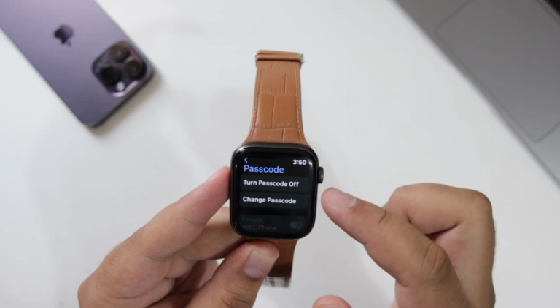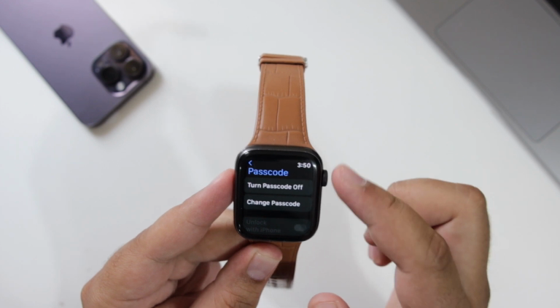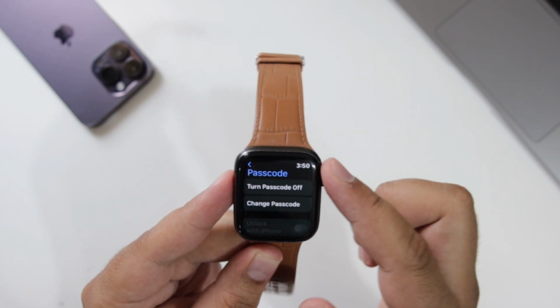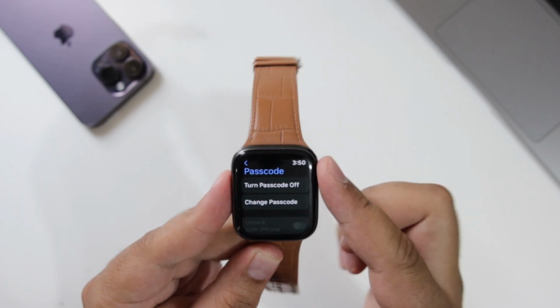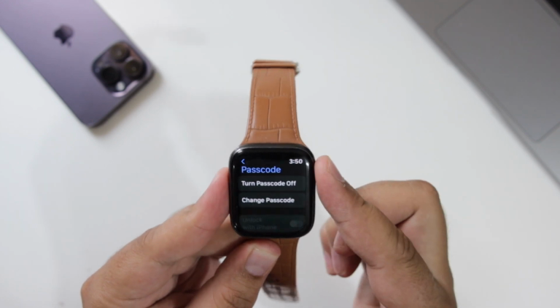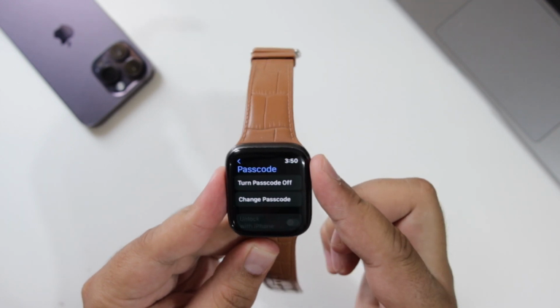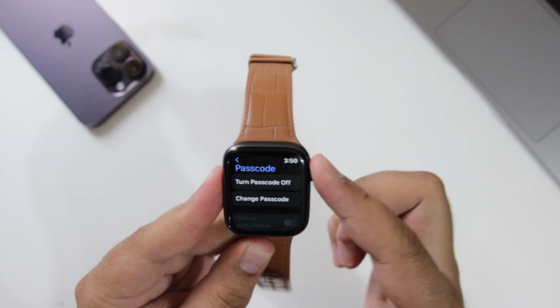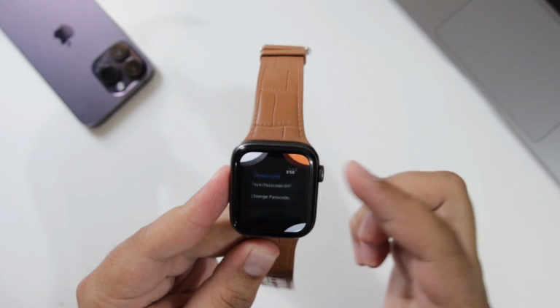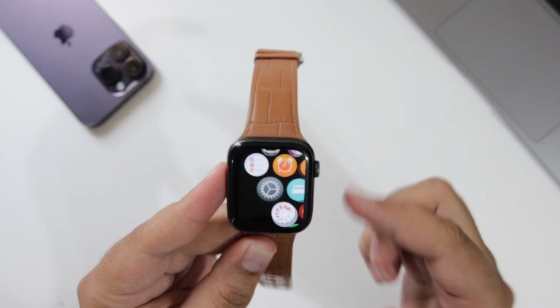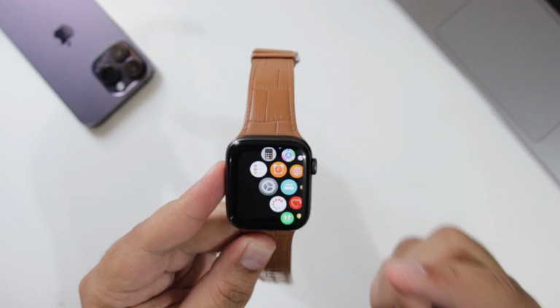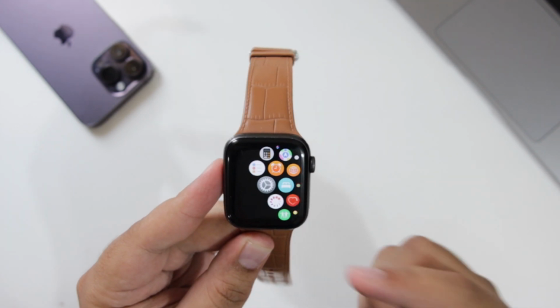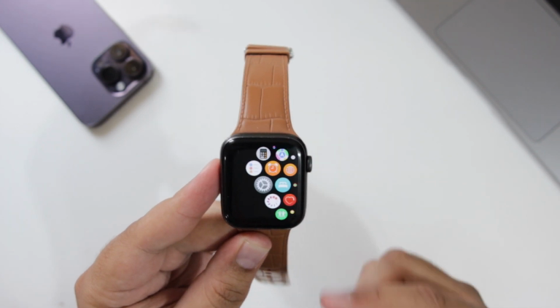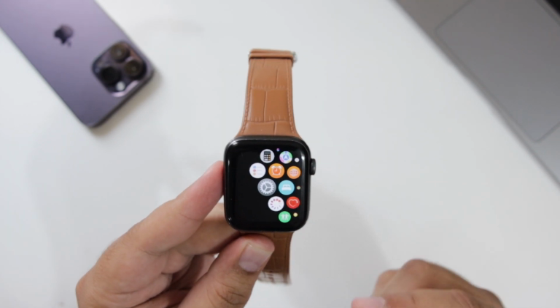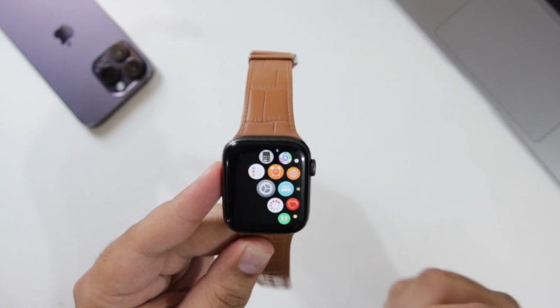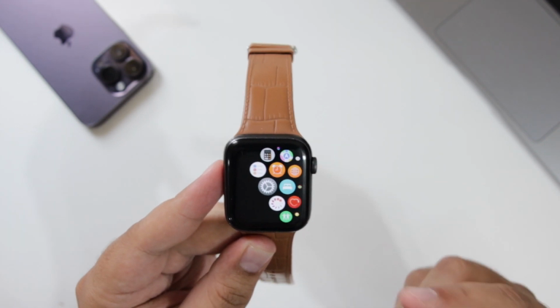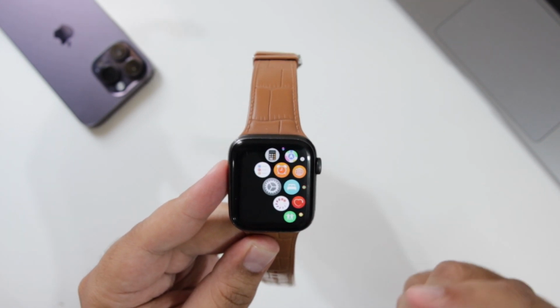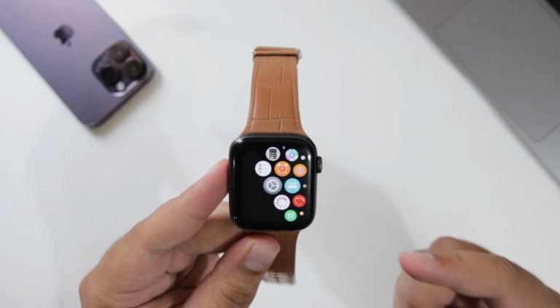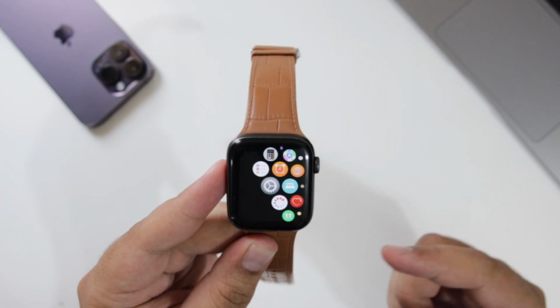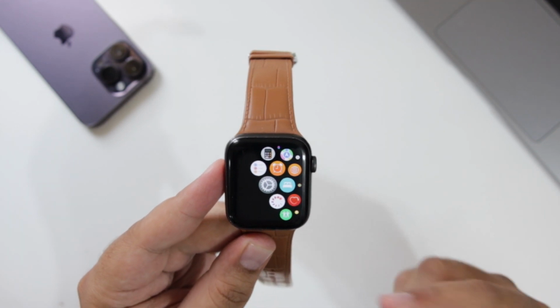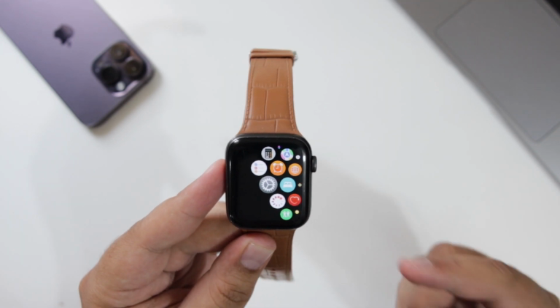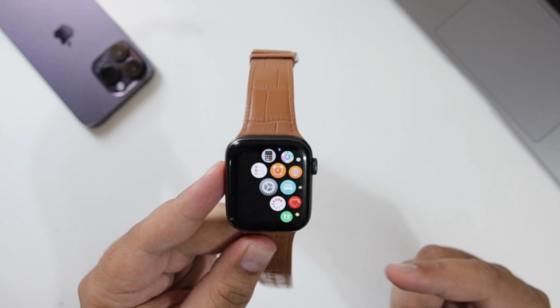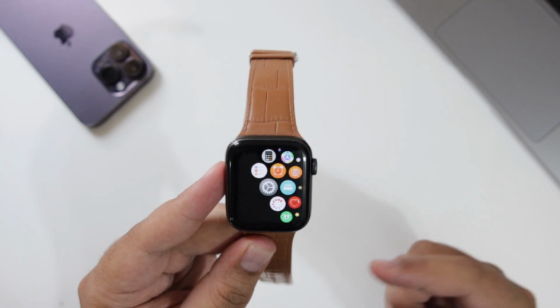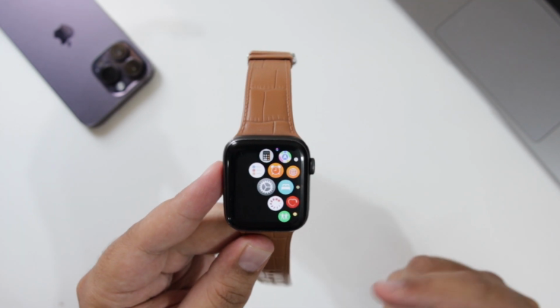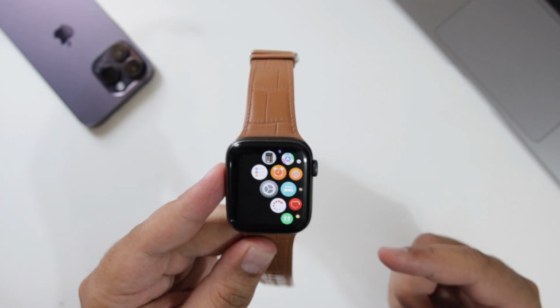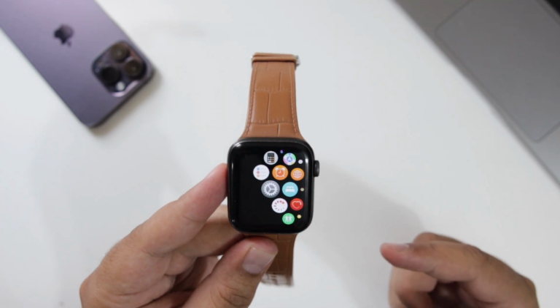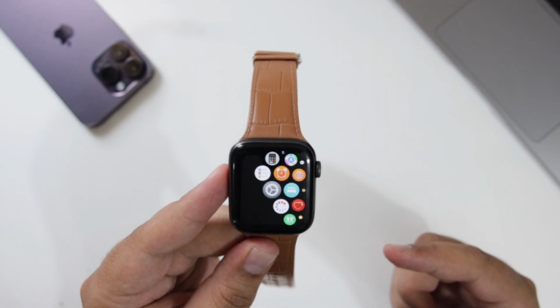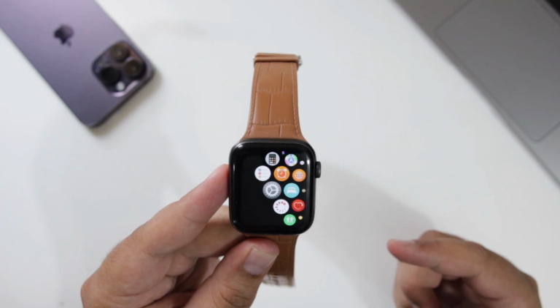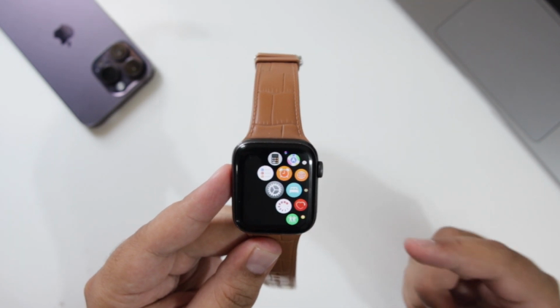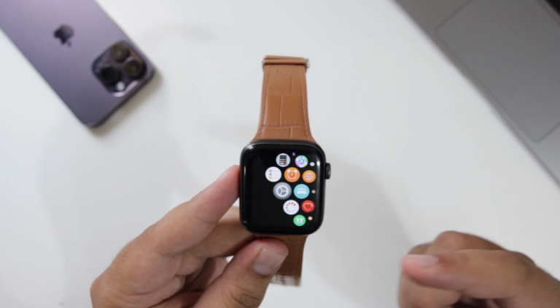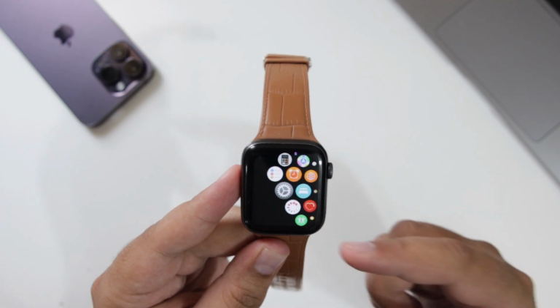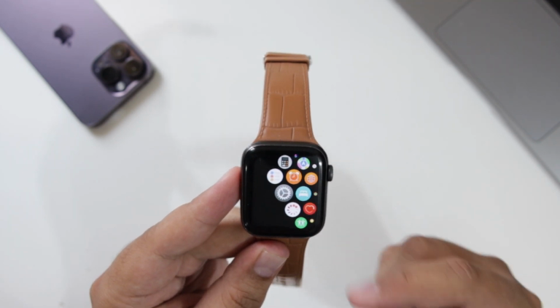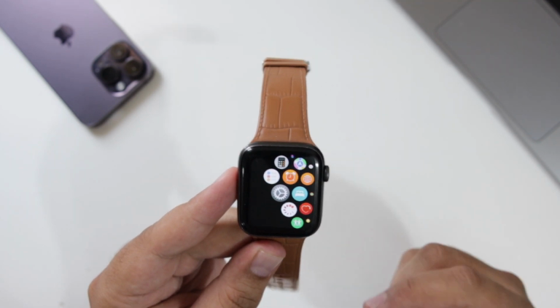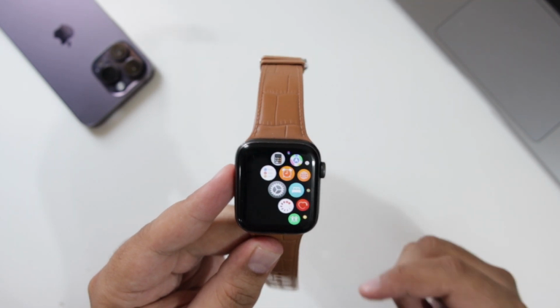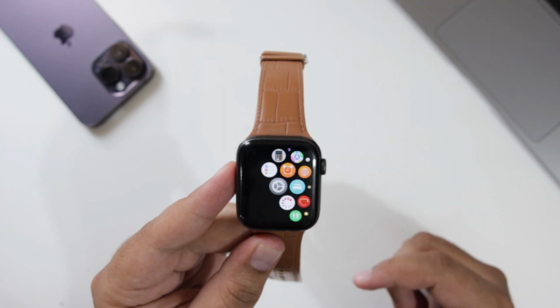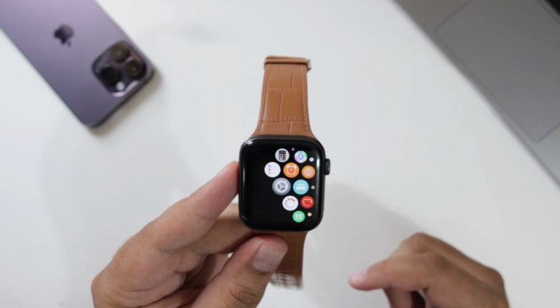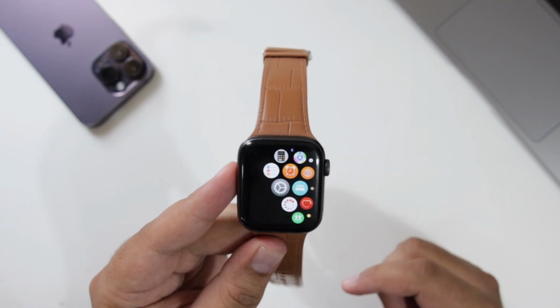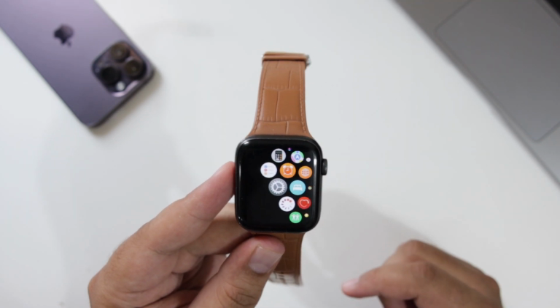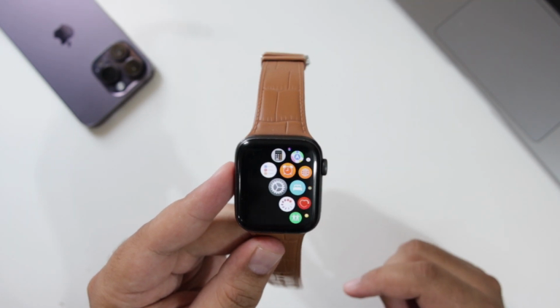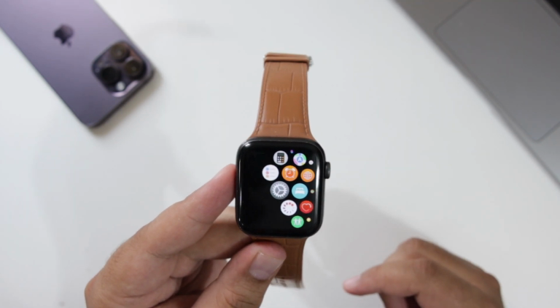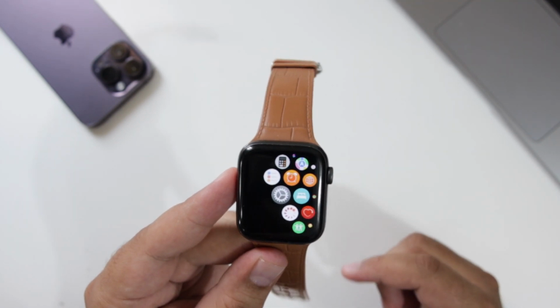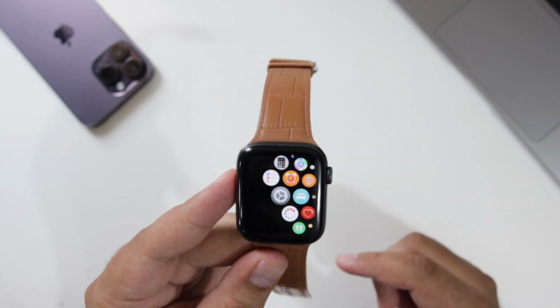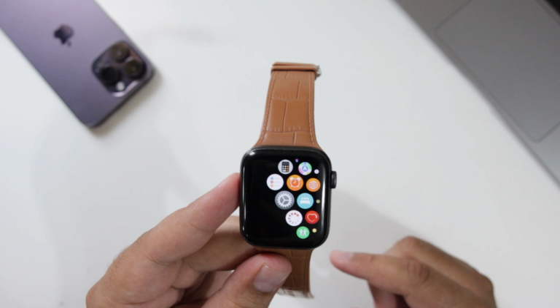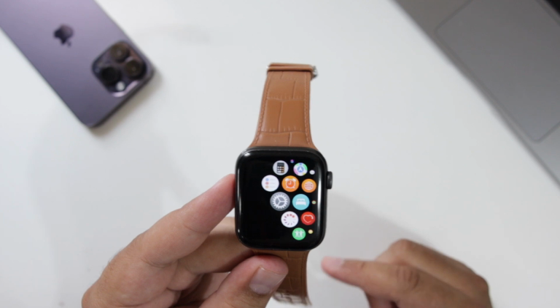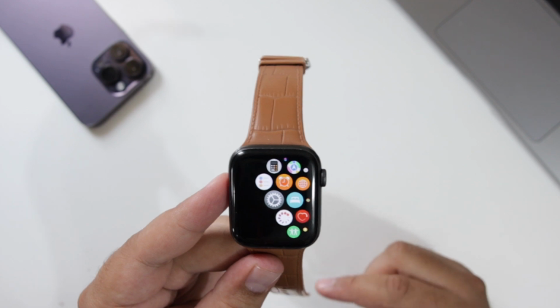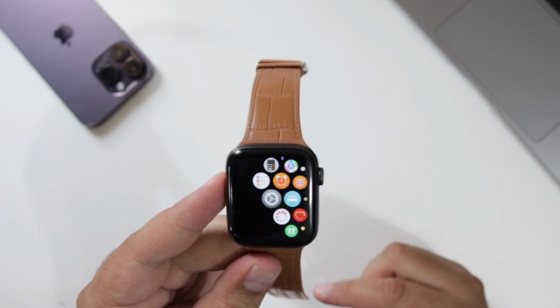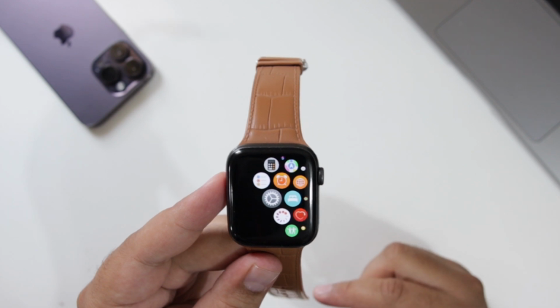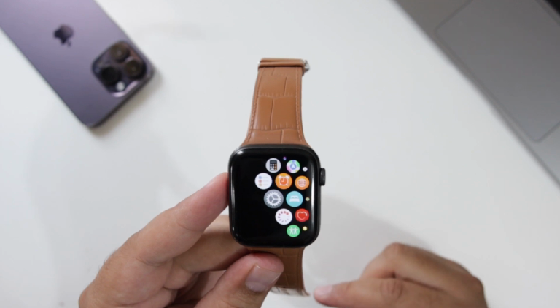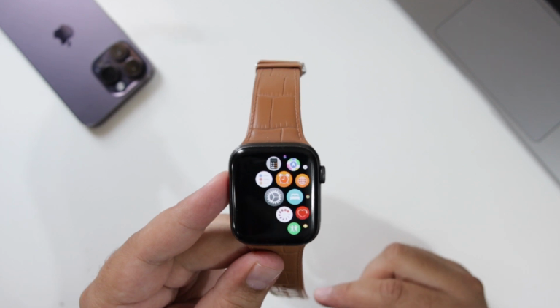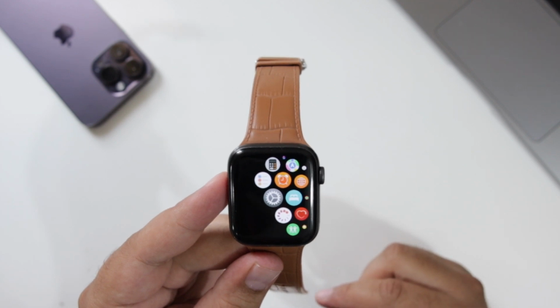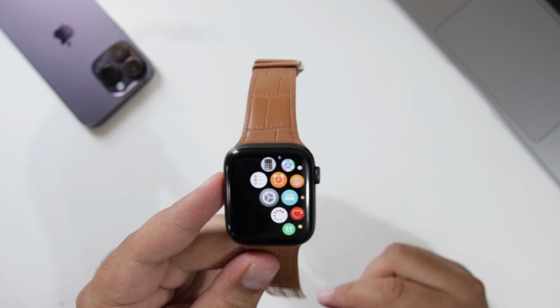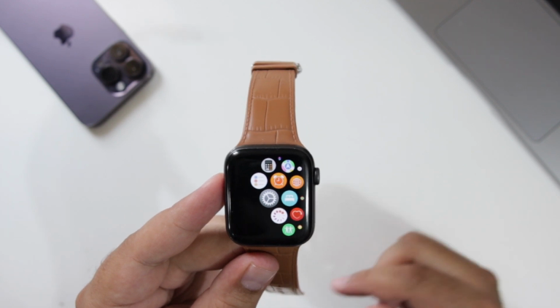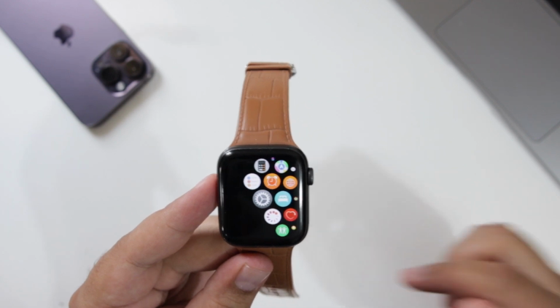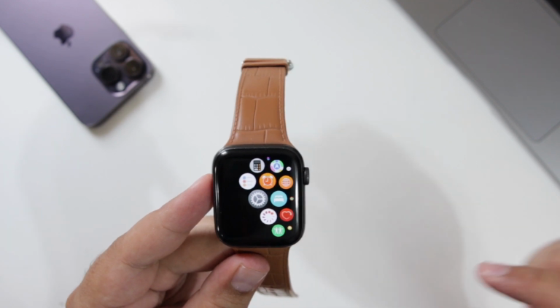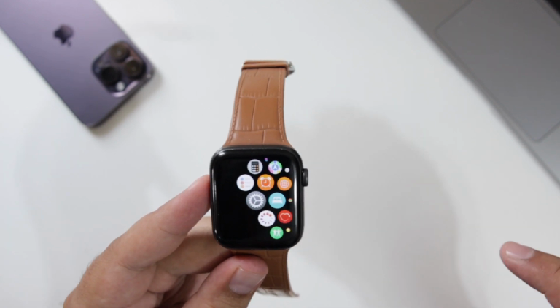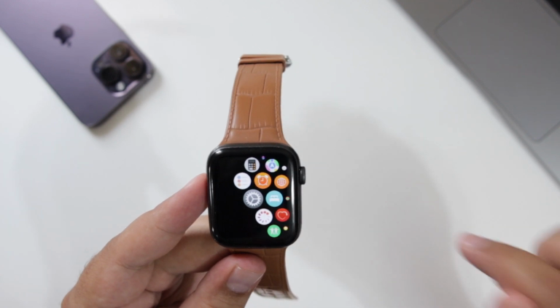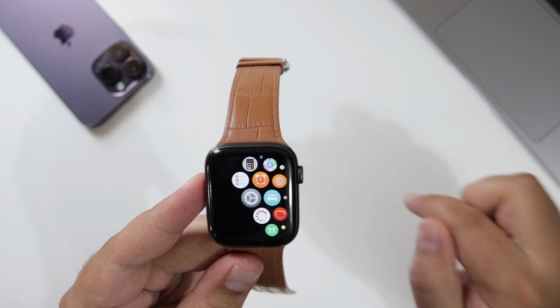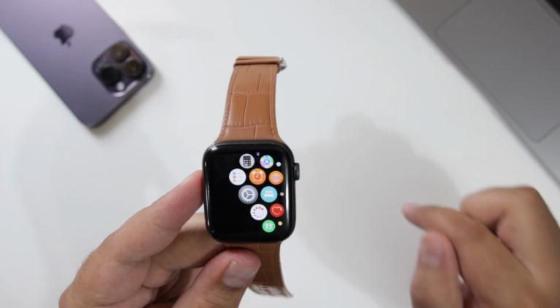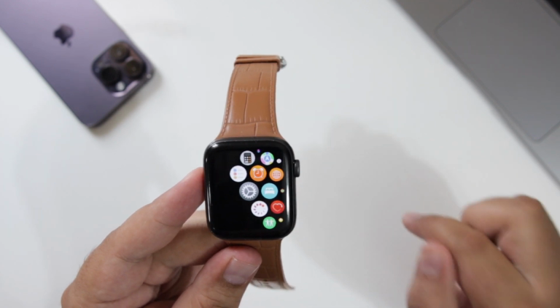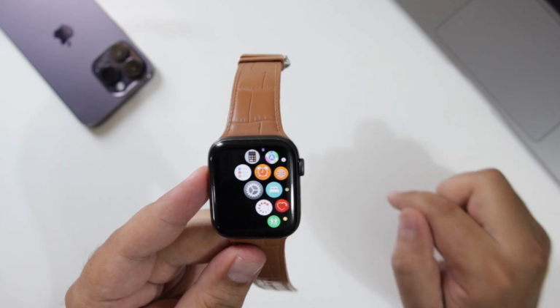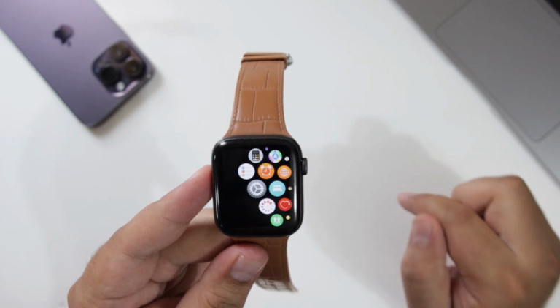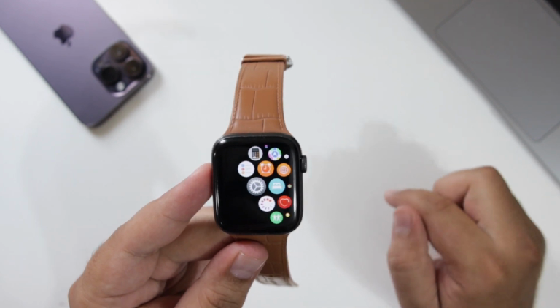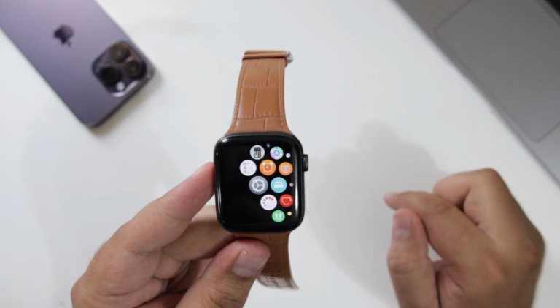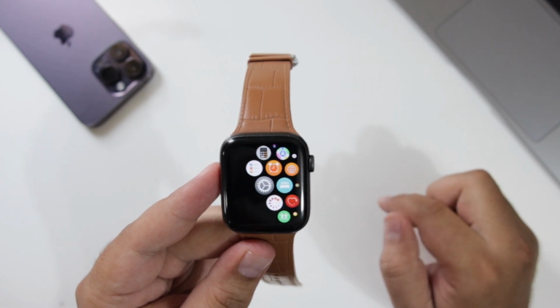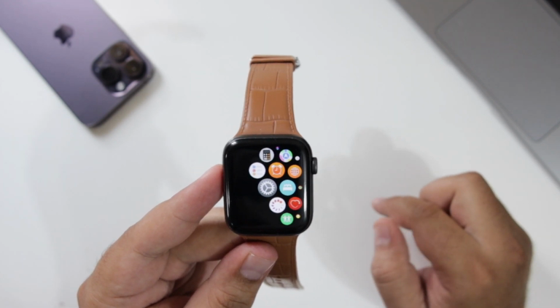So this is how you turn on or turn off the passcode on your Apple Watch. For more videos like this, subscribe to iOS Droids.